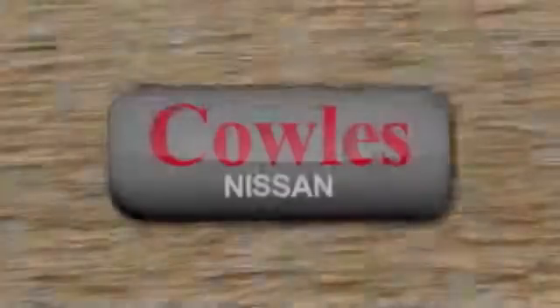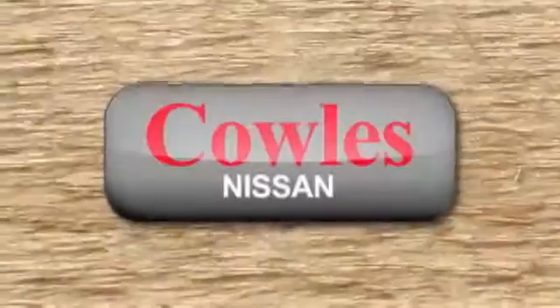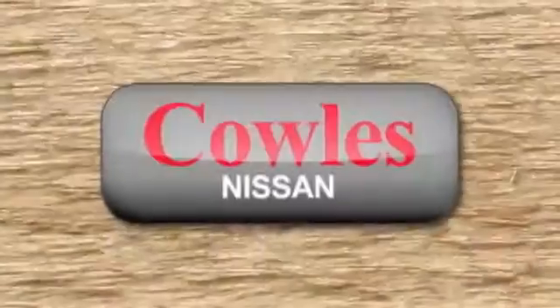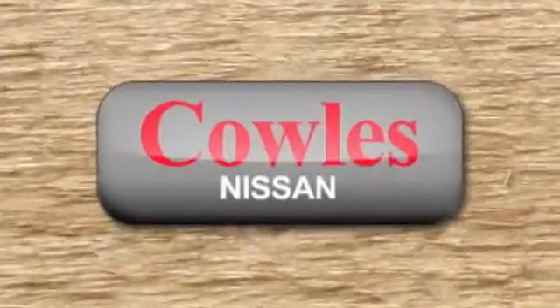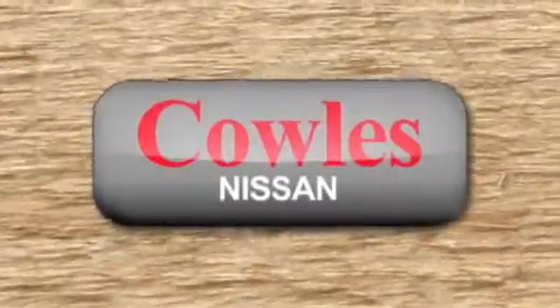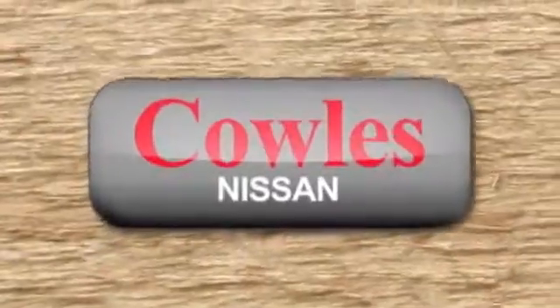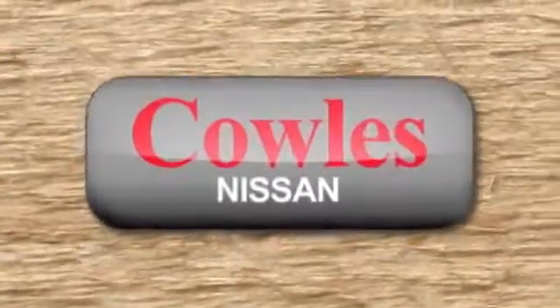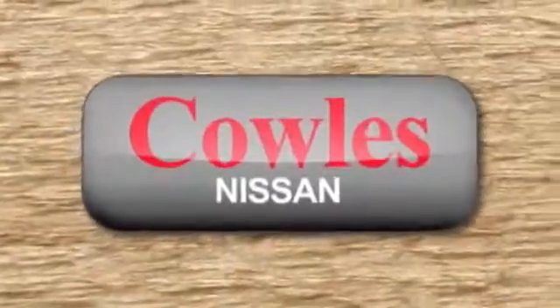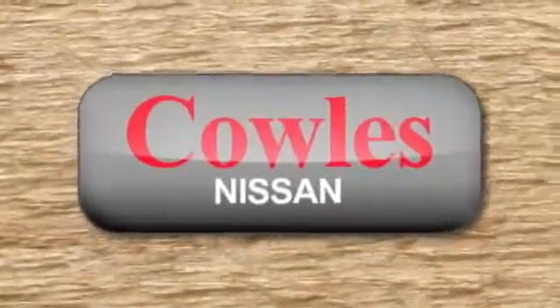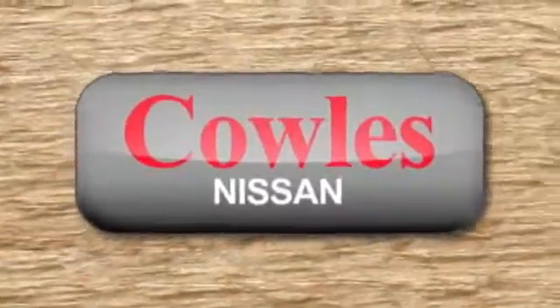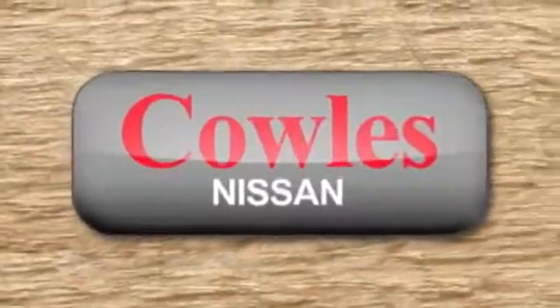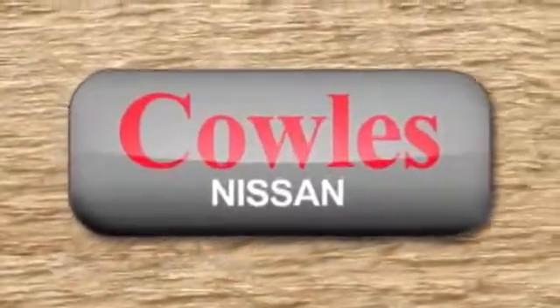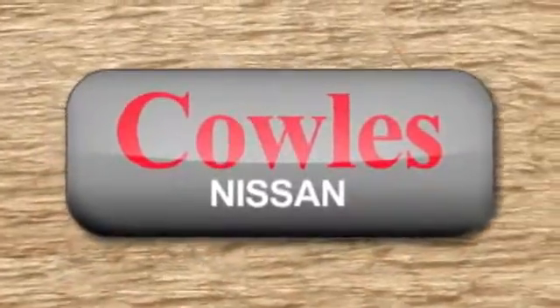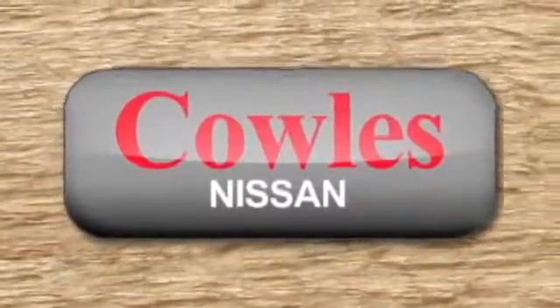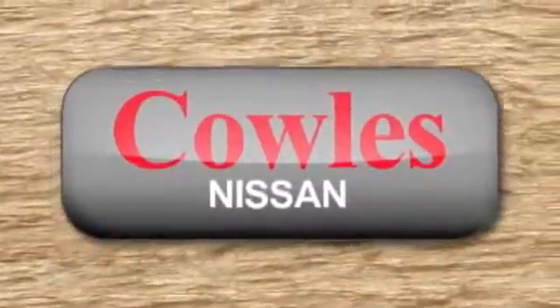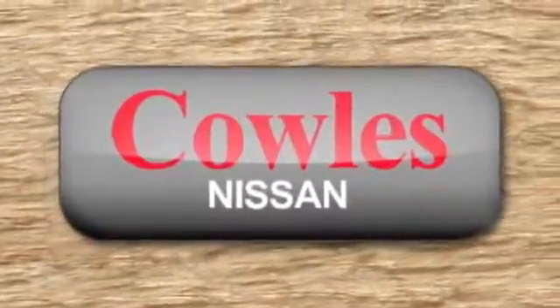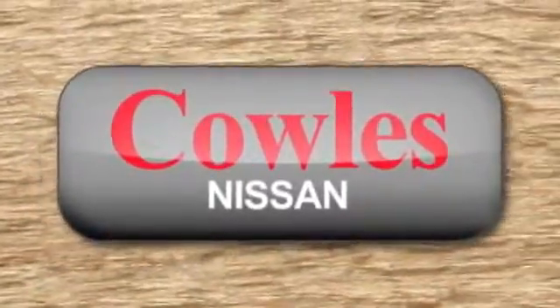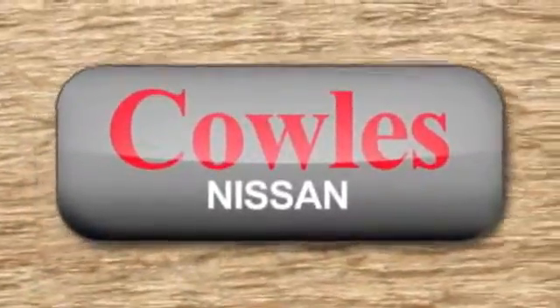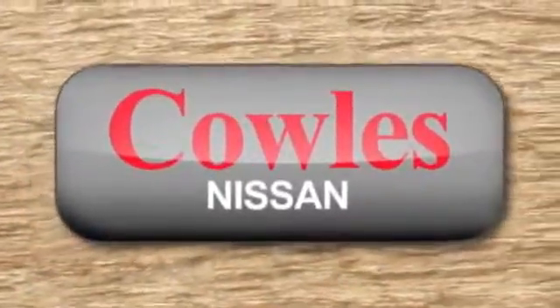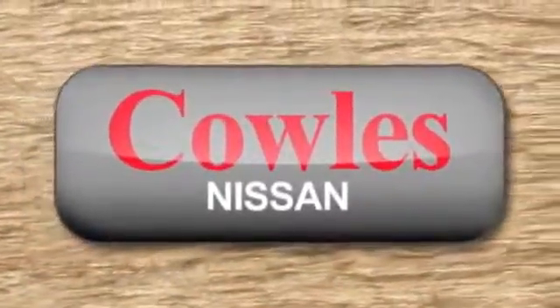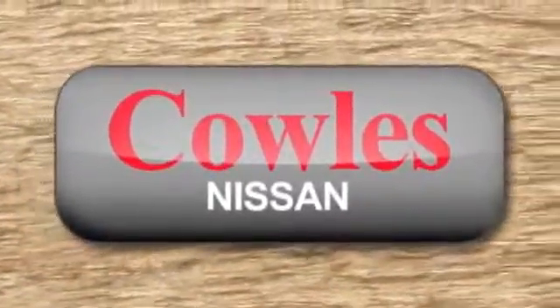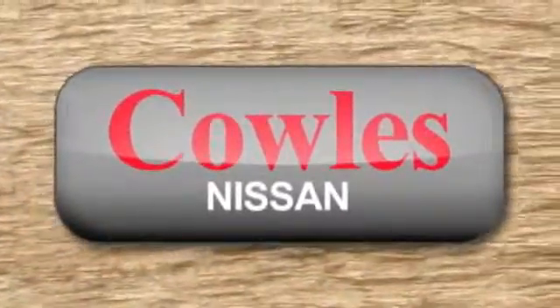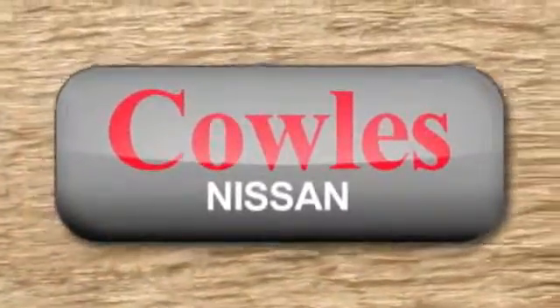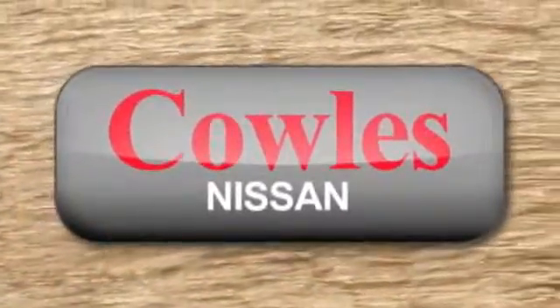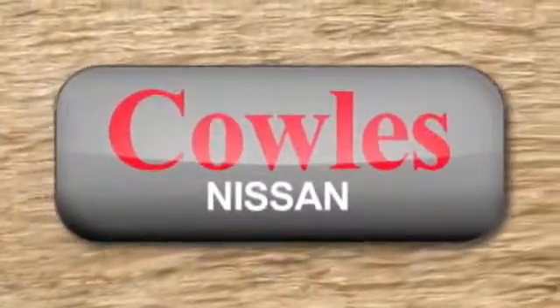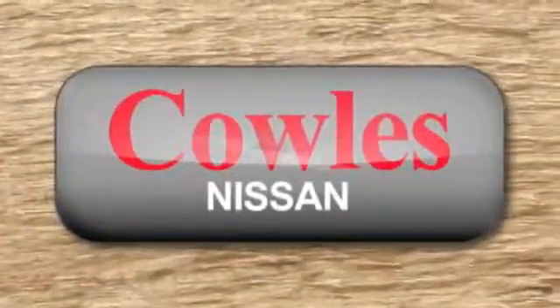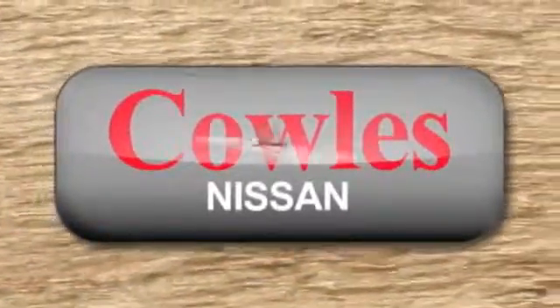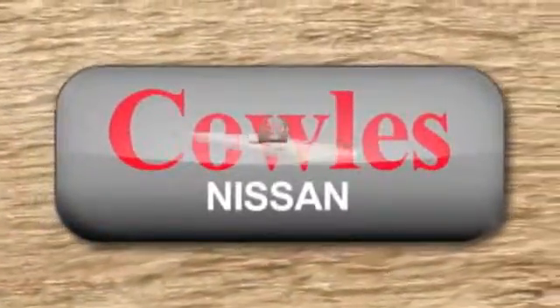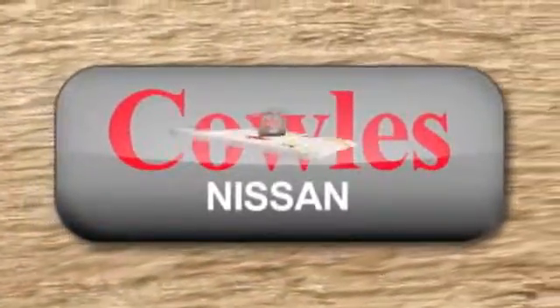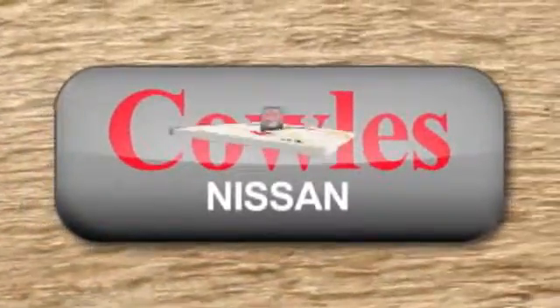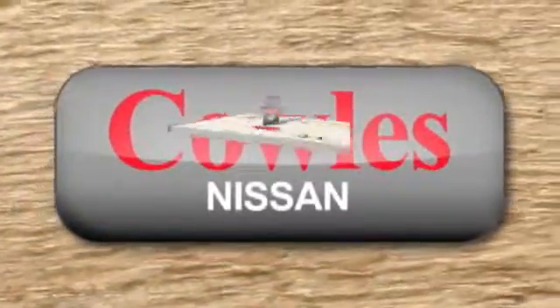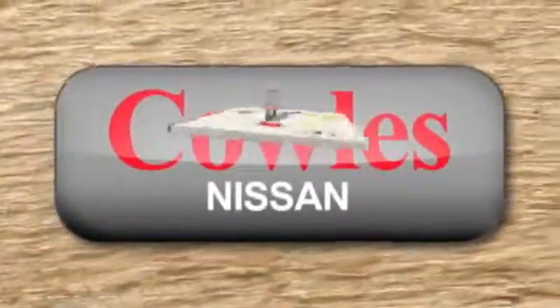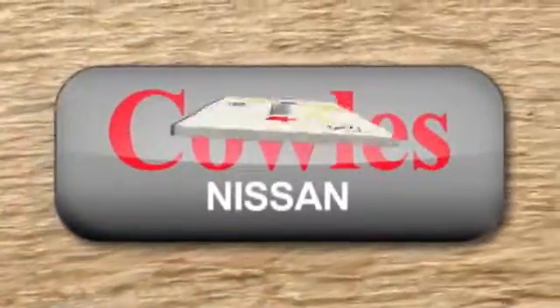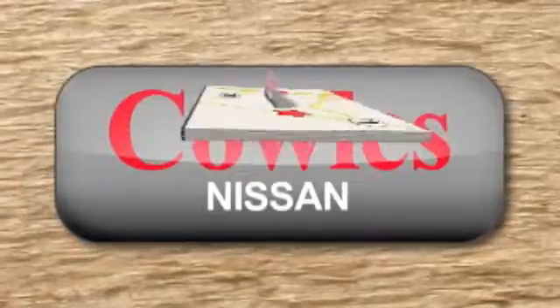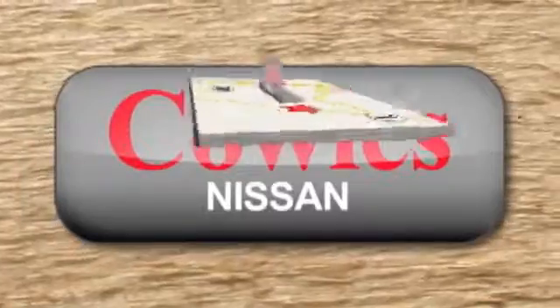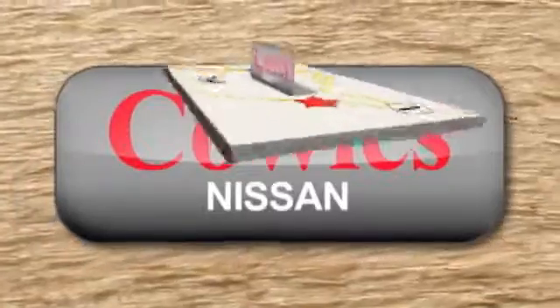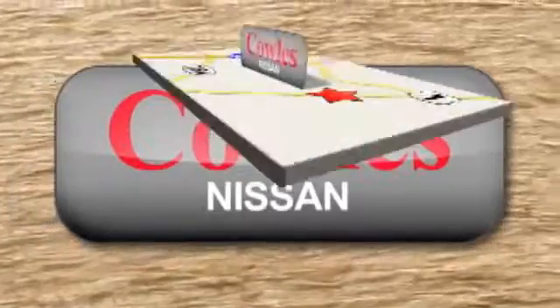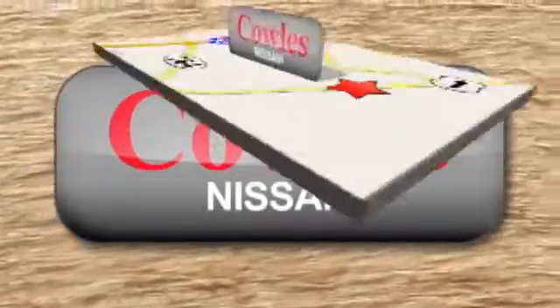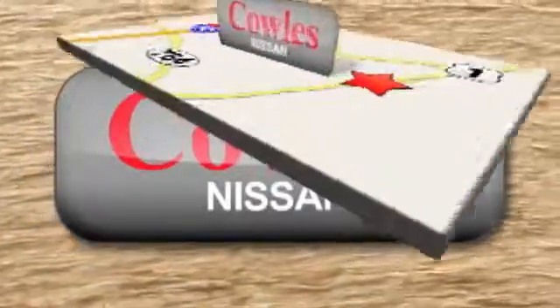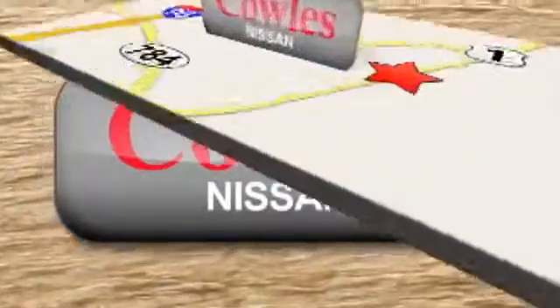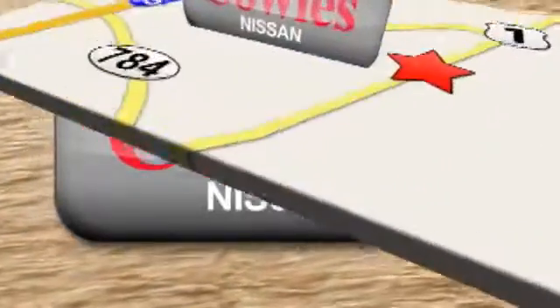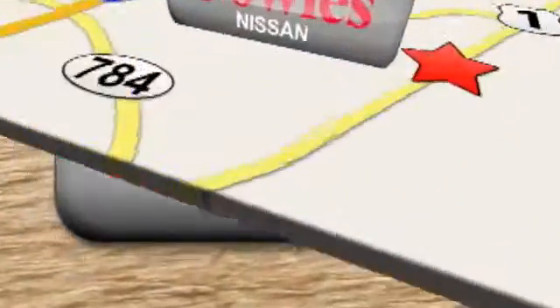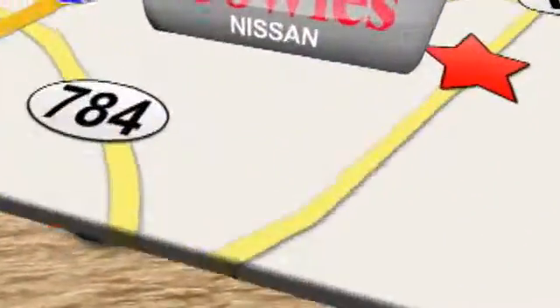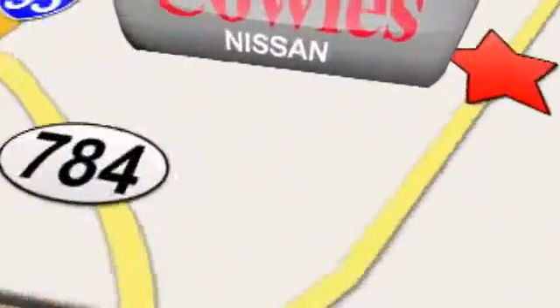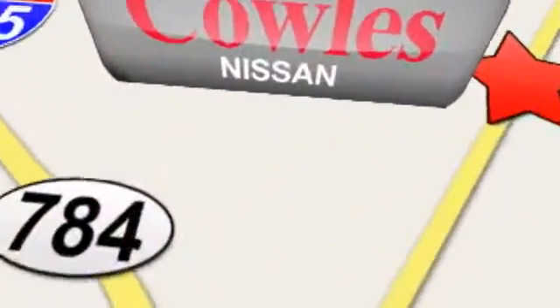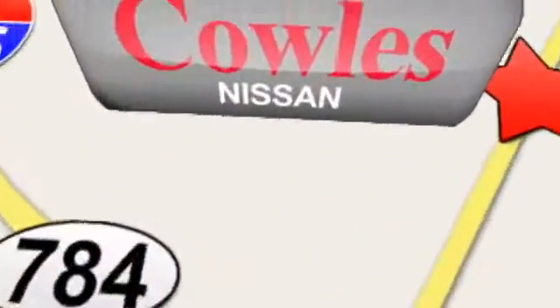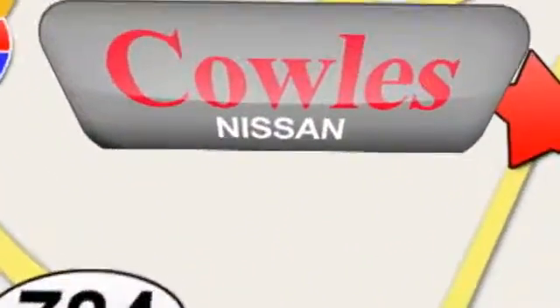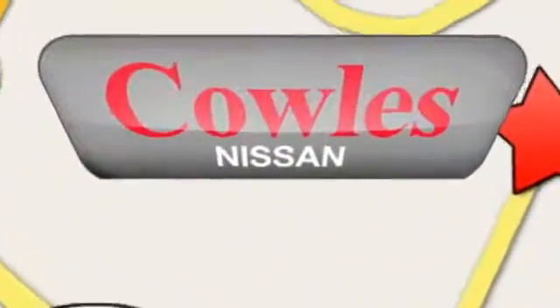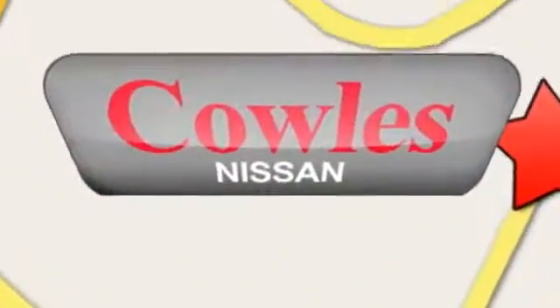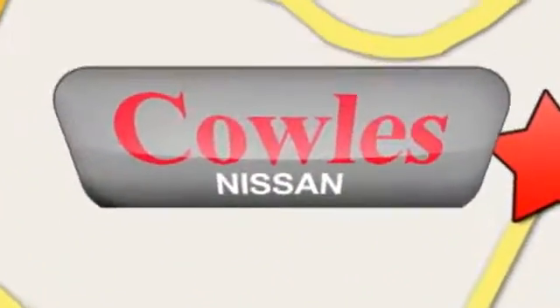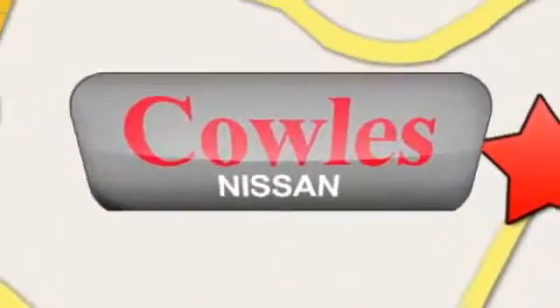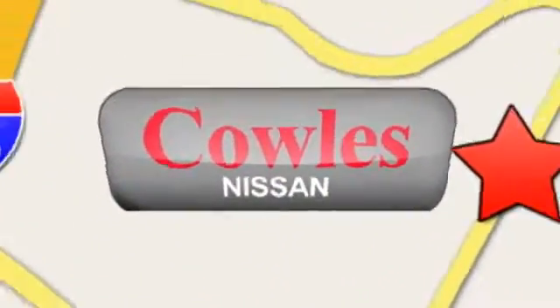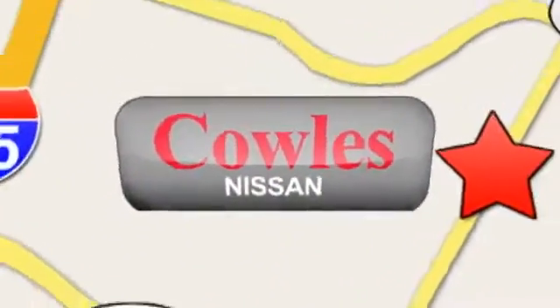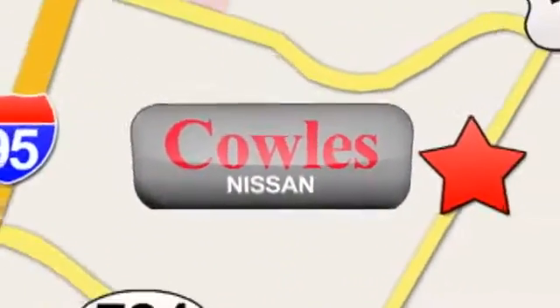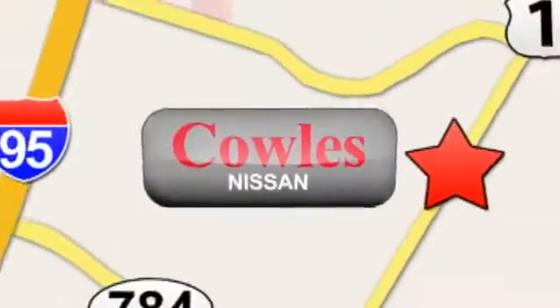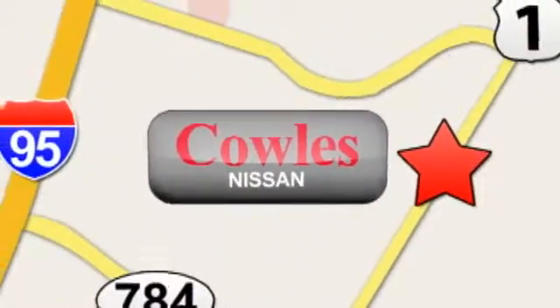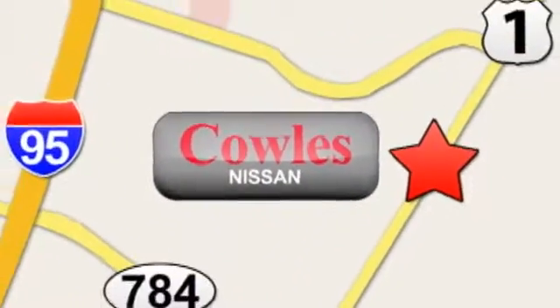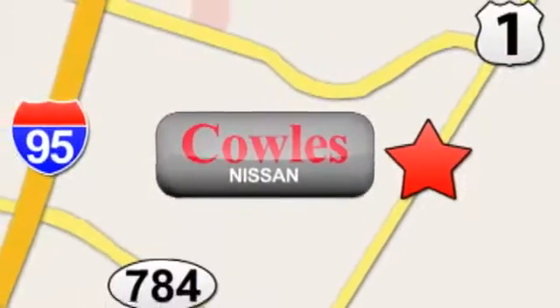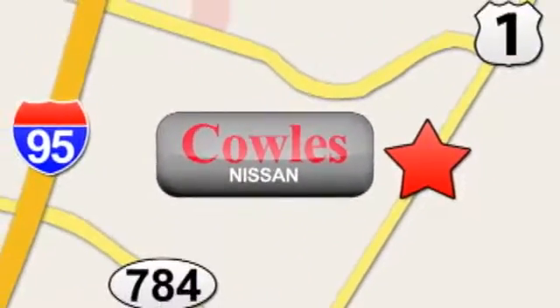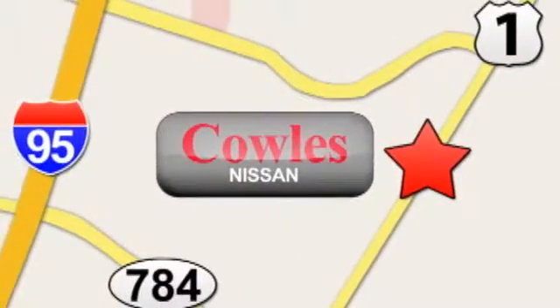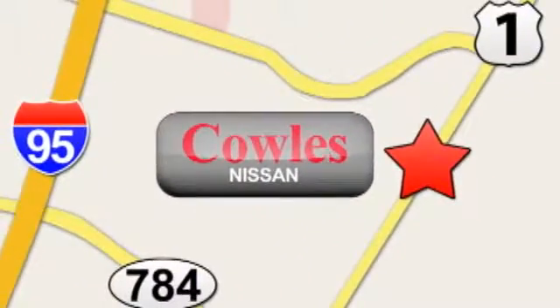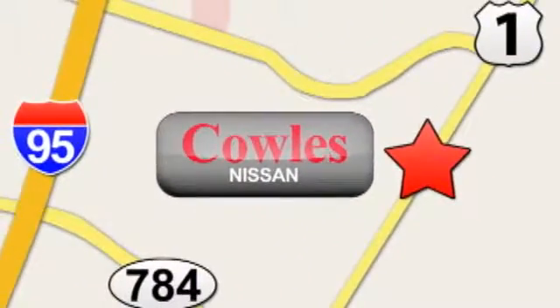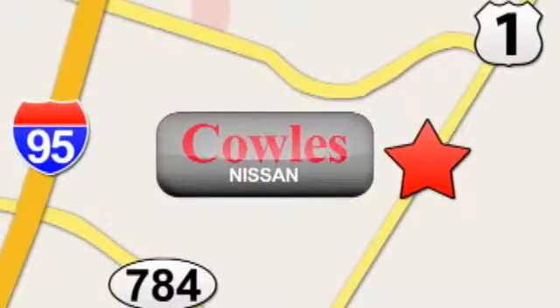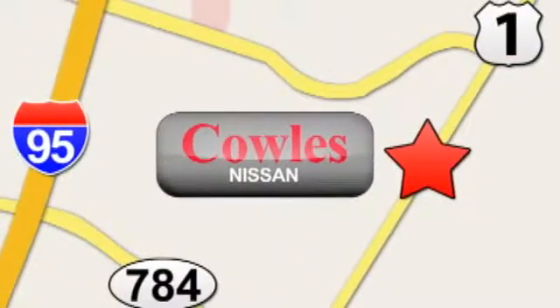You're not just a number at Cowles Nissan — you're a family member. We're conveniently located at 14777 Jefferson Davis Highway in Woodbridge.